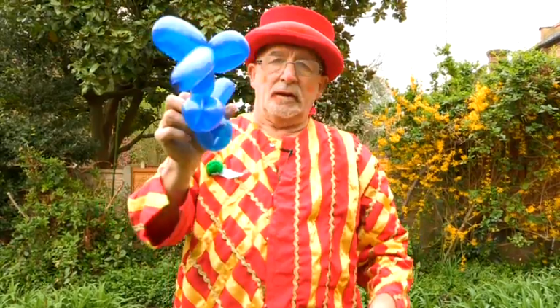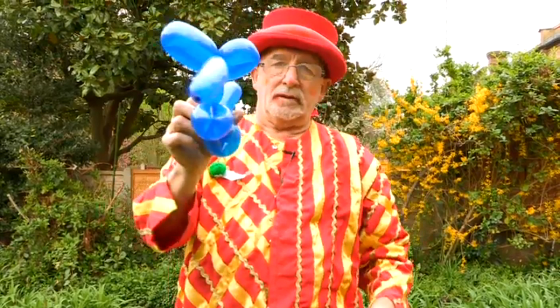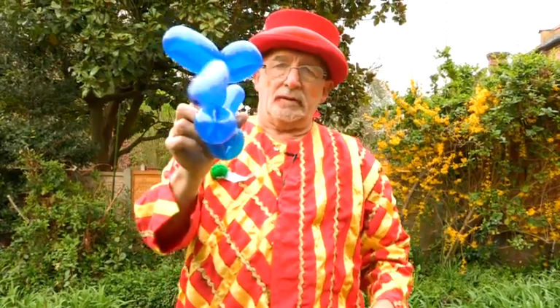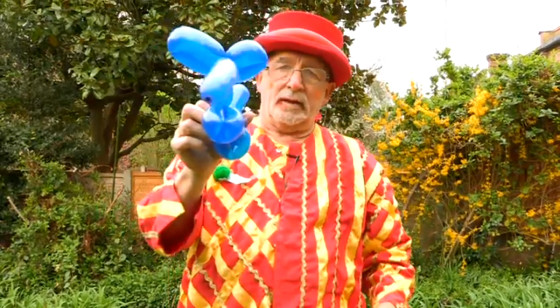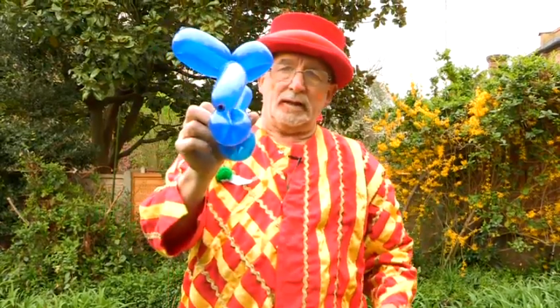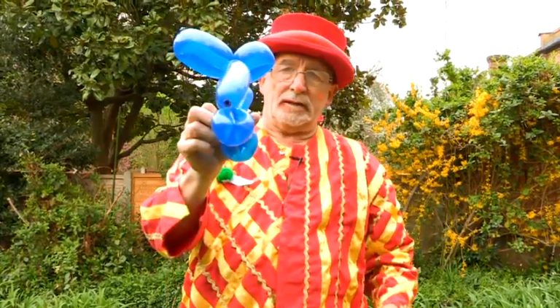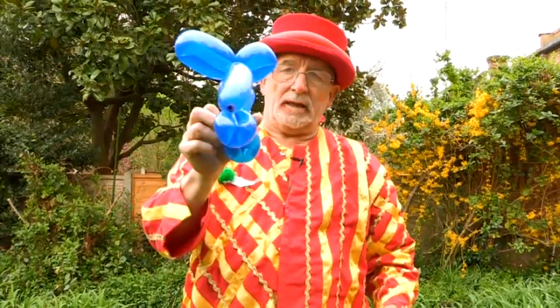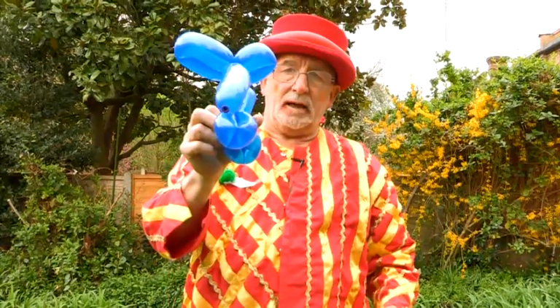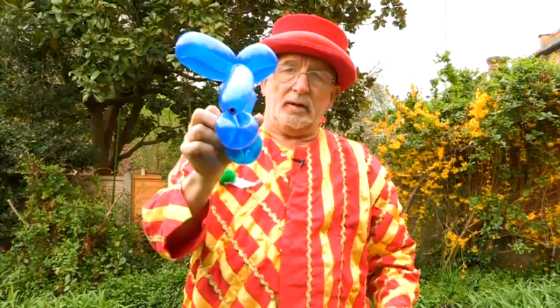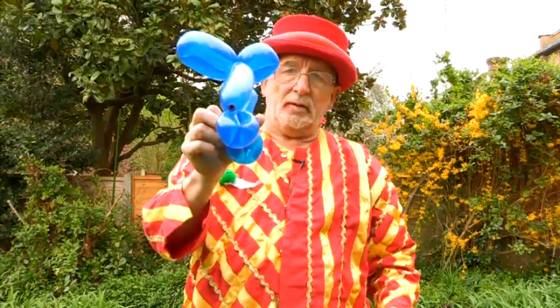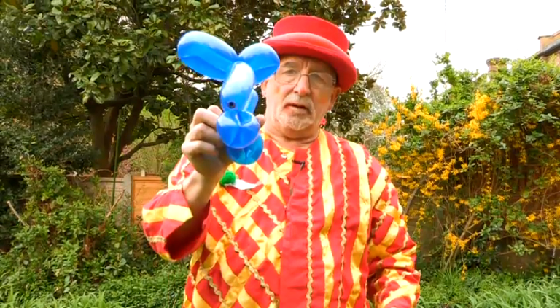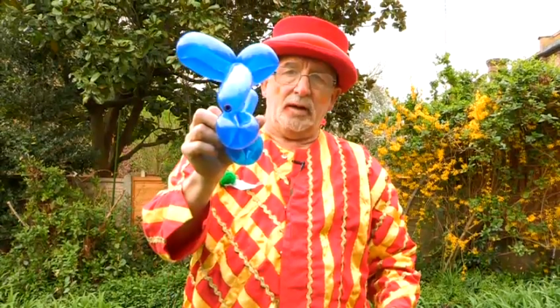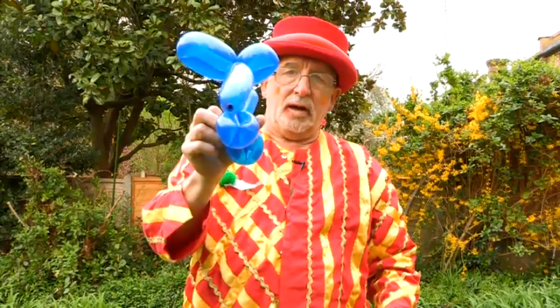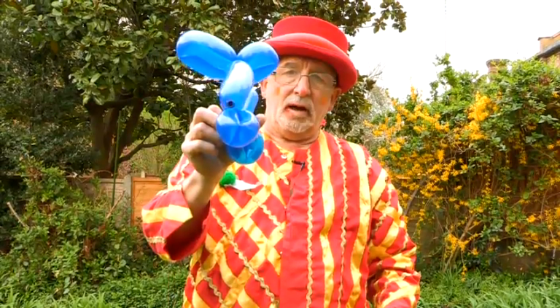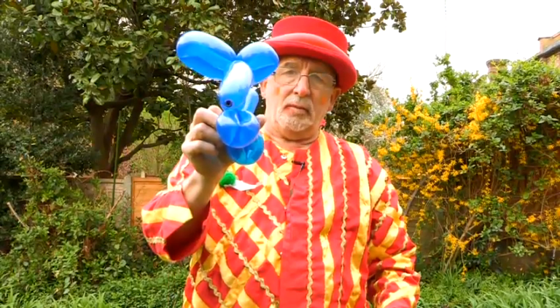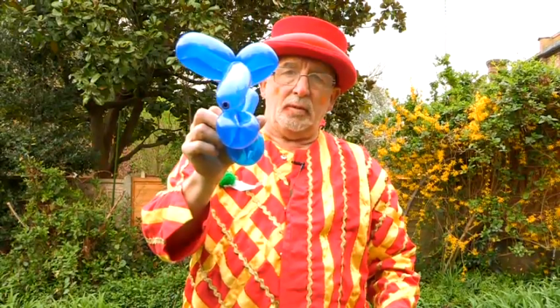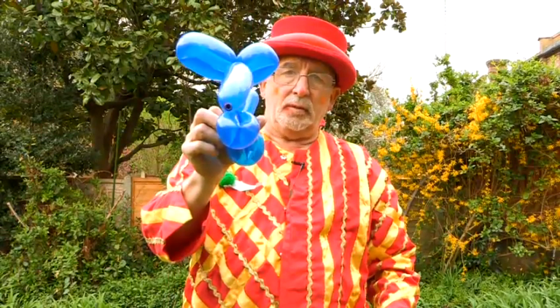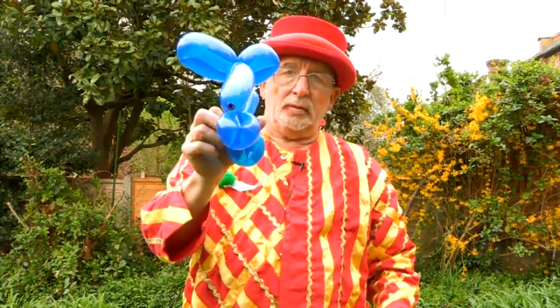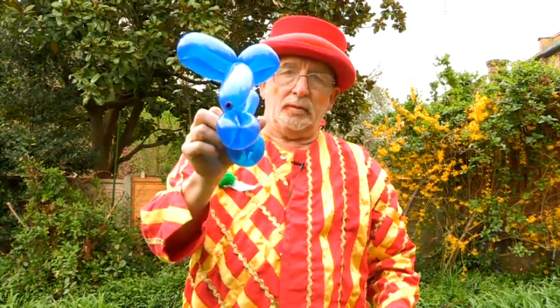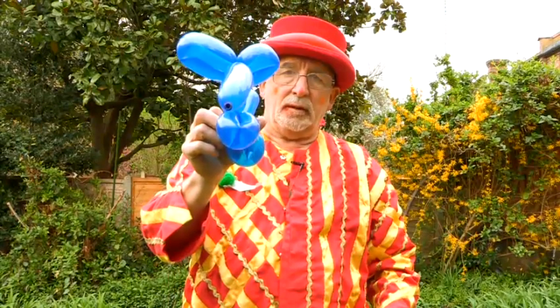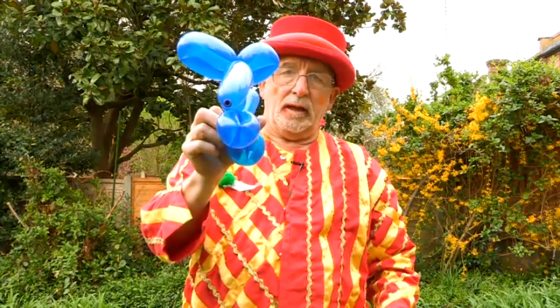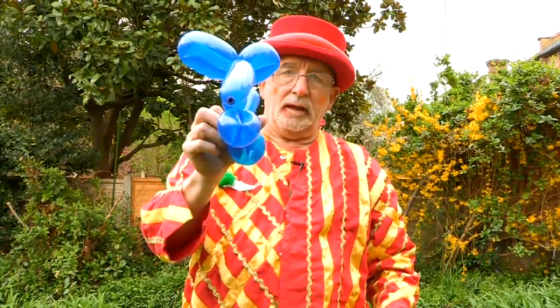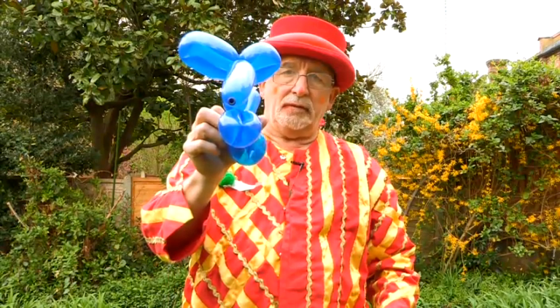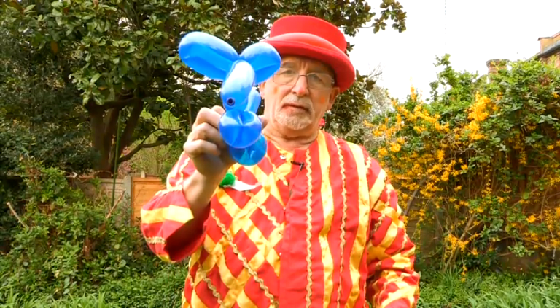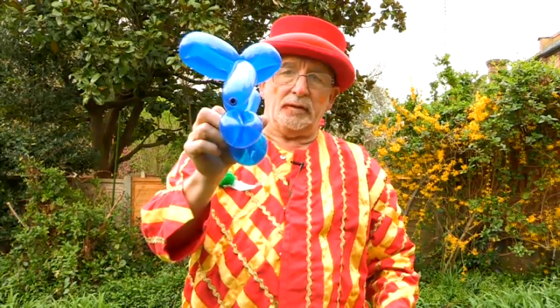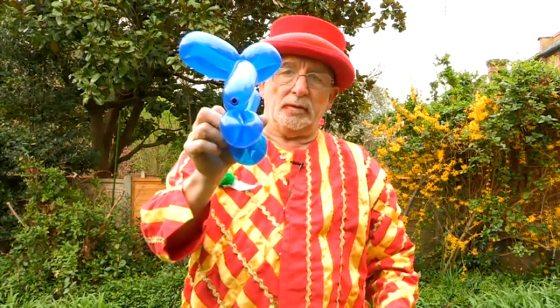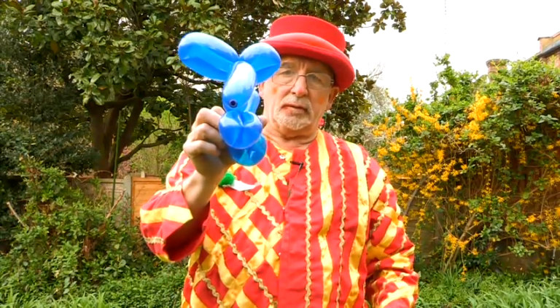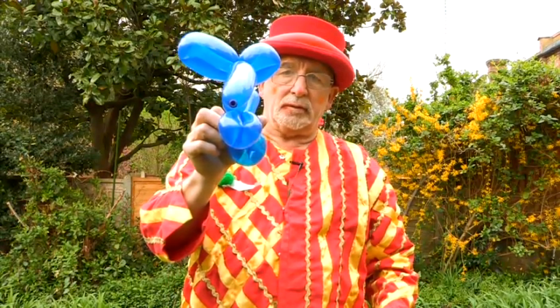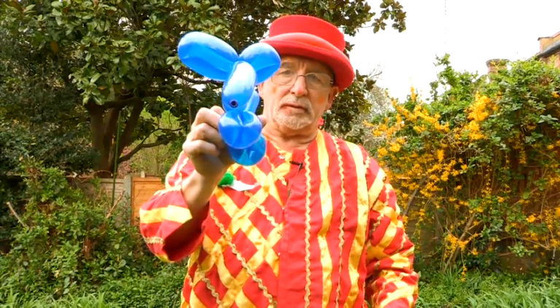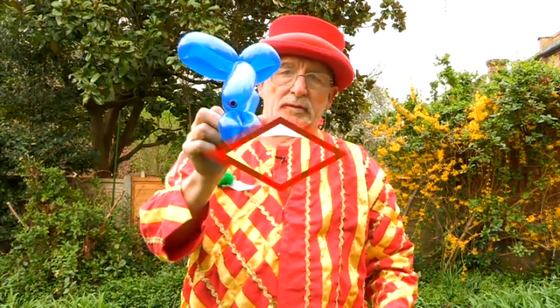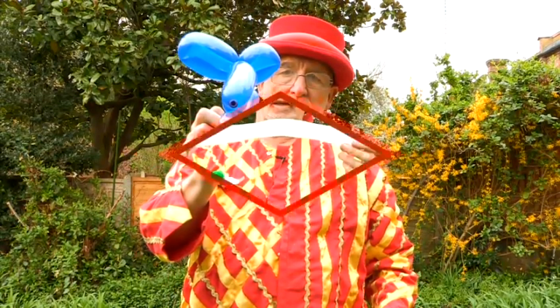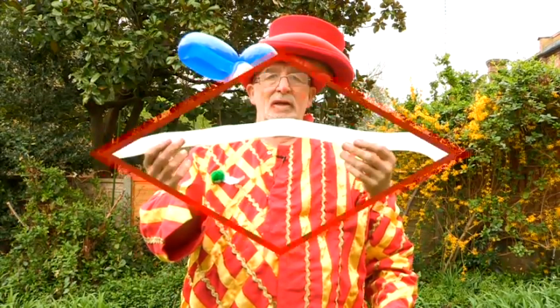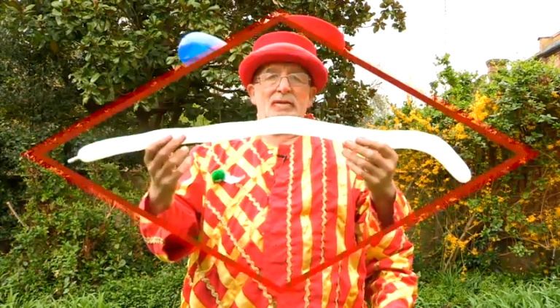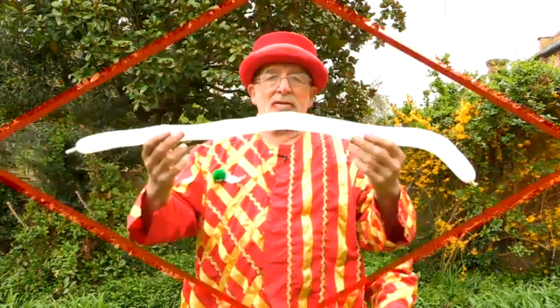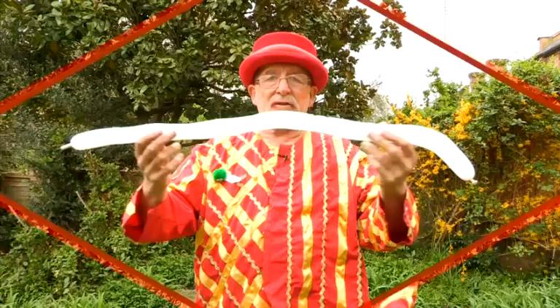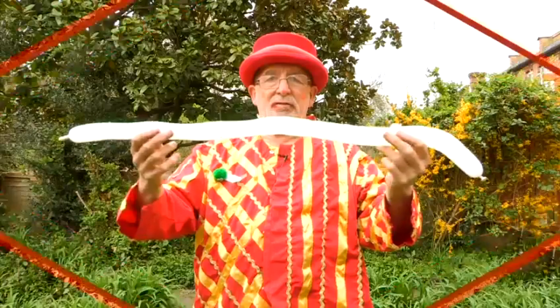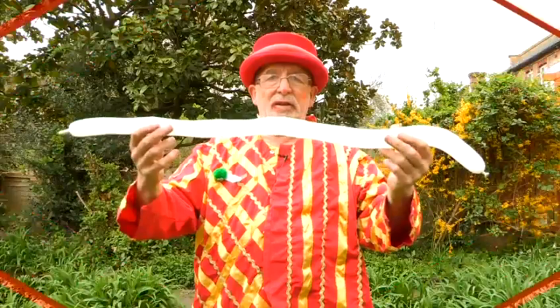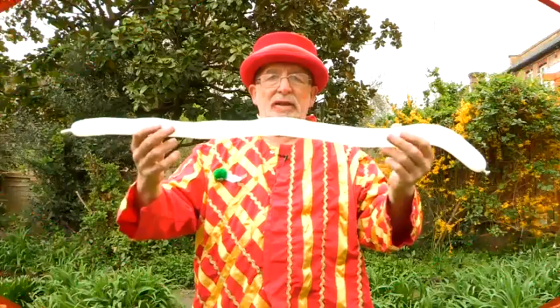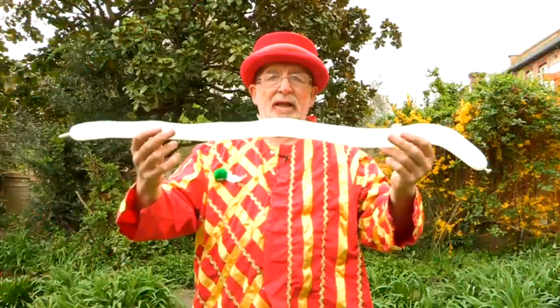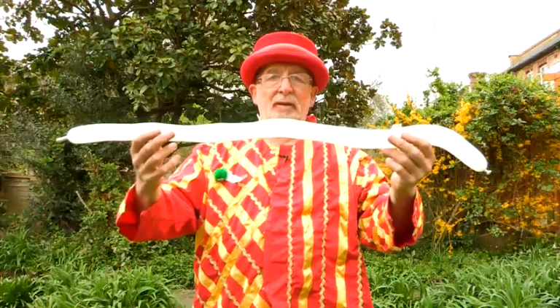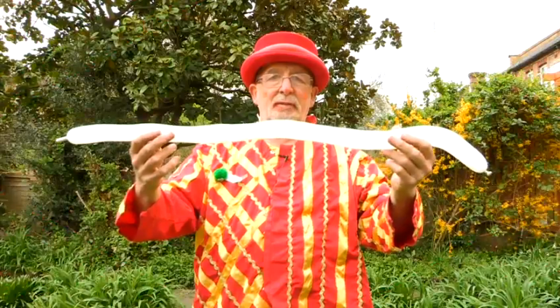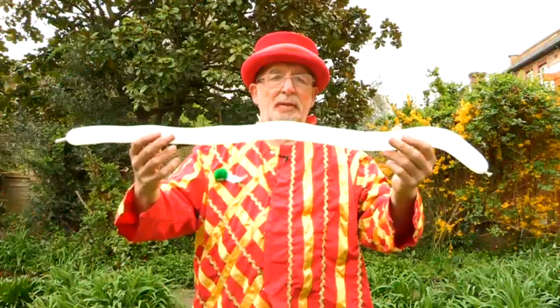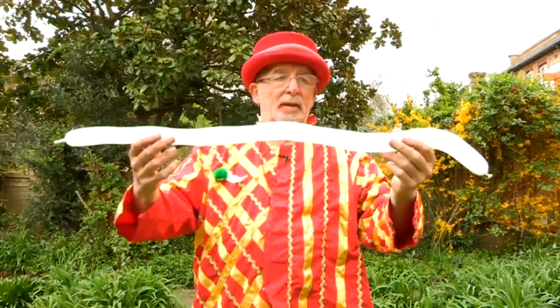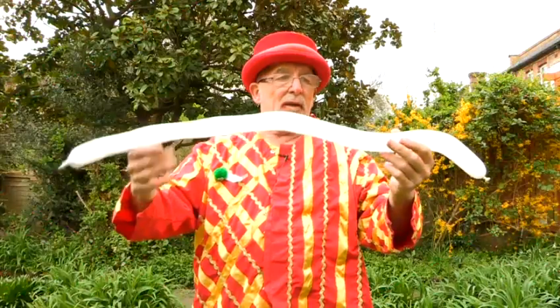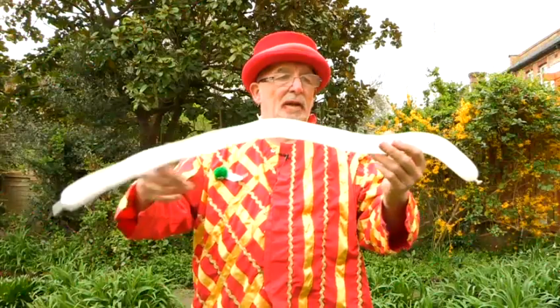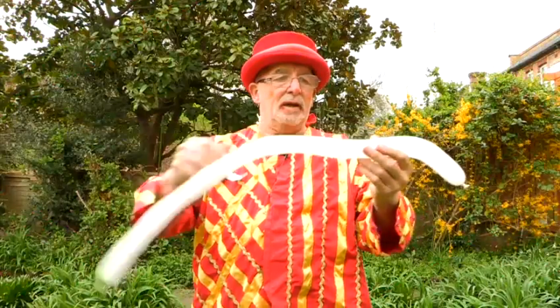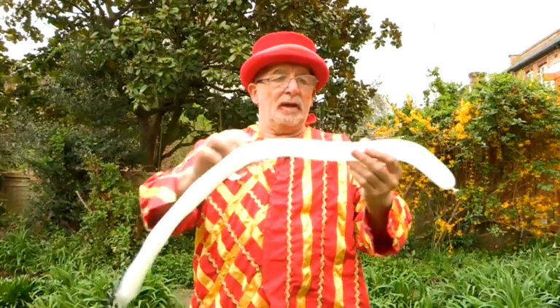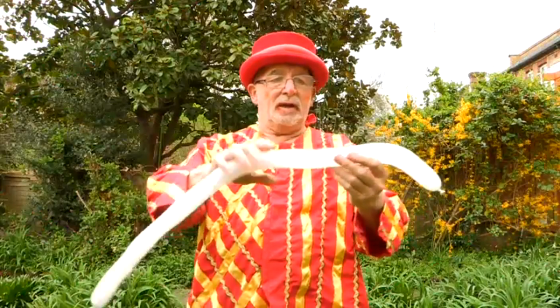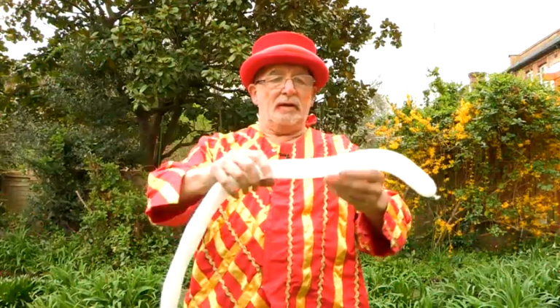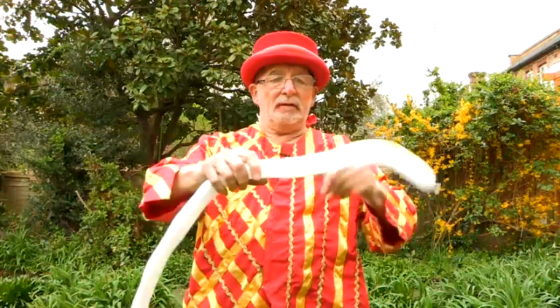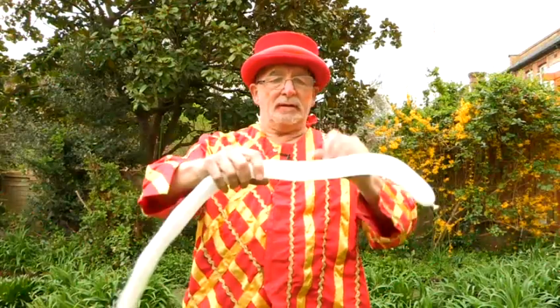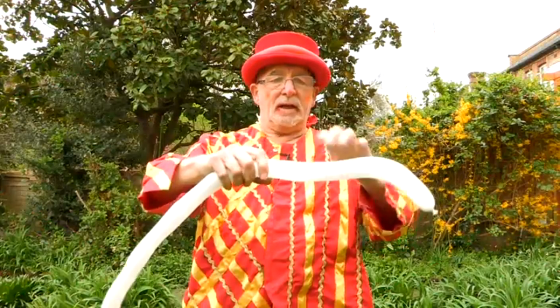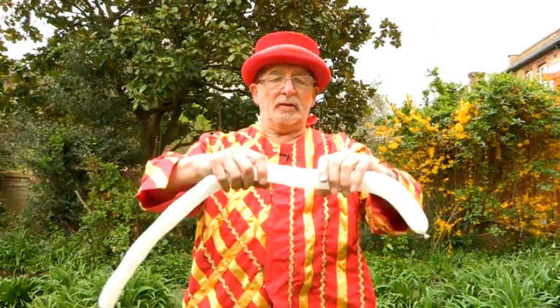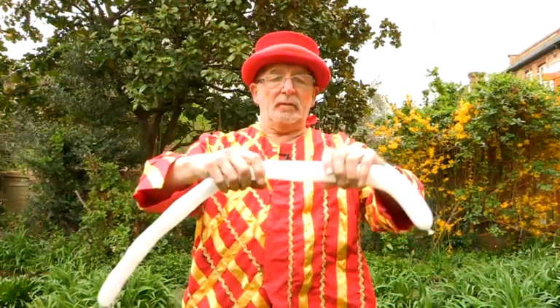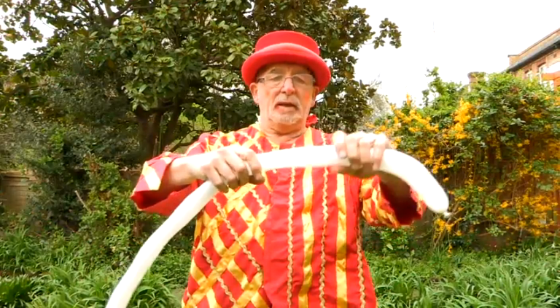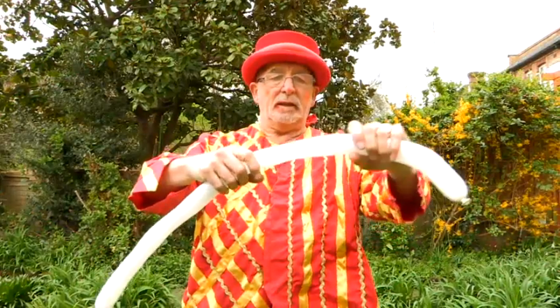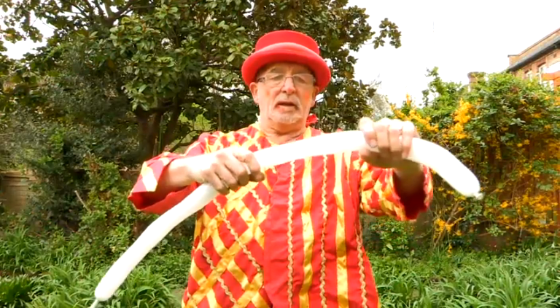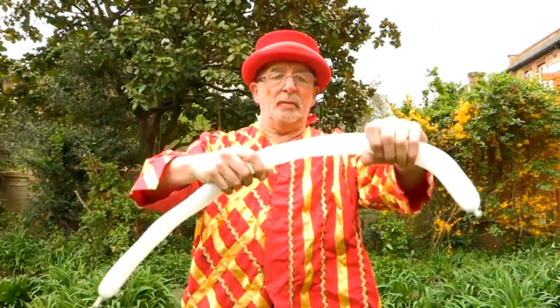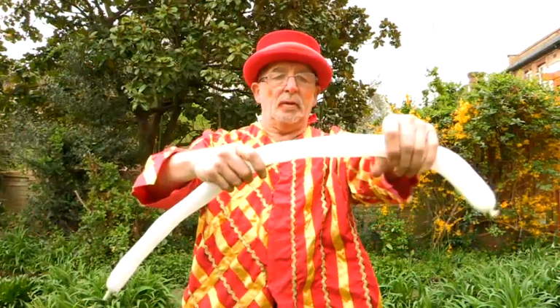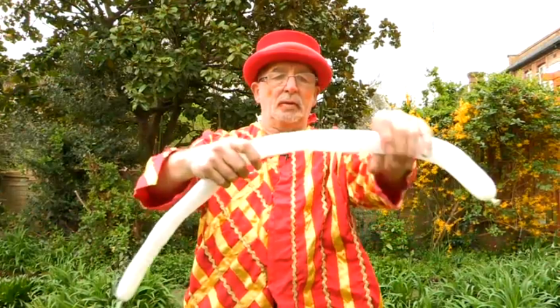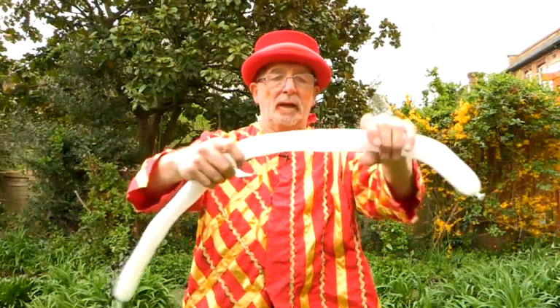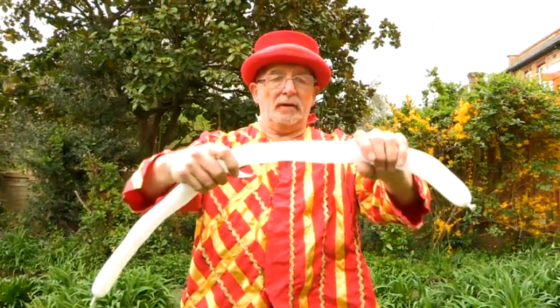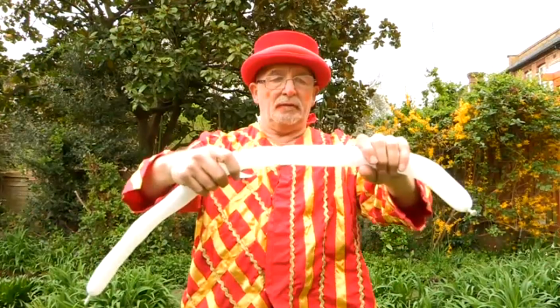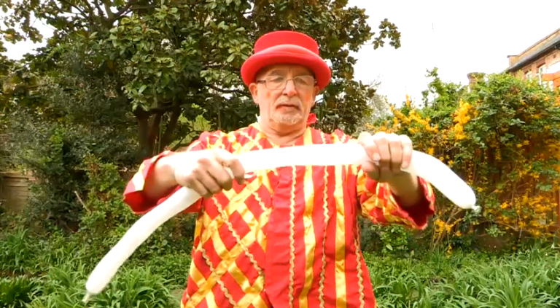So that's how a balloon elephant looks. Just to recap, here is how you make a balloon elephant.